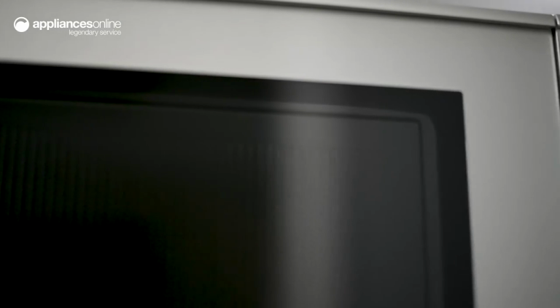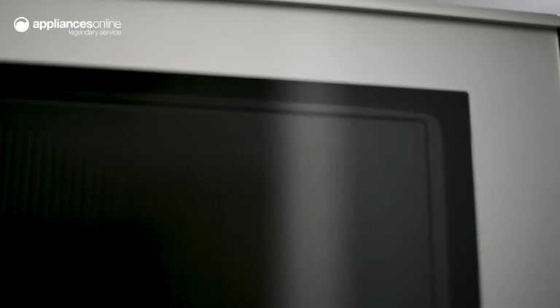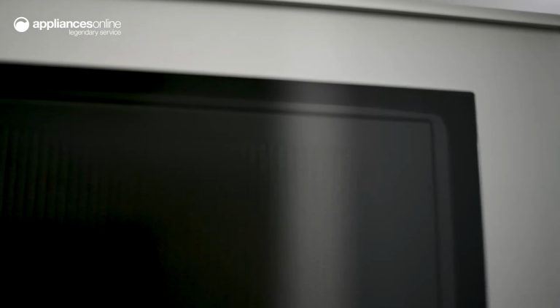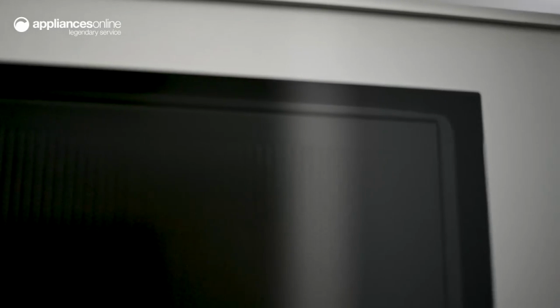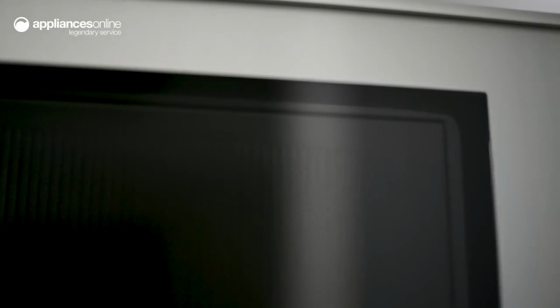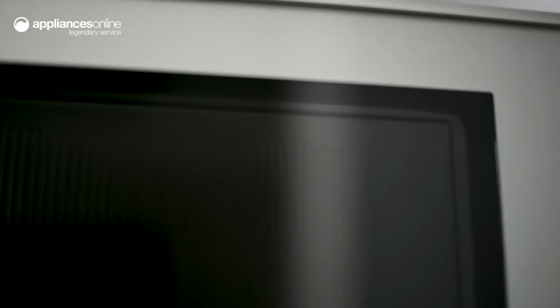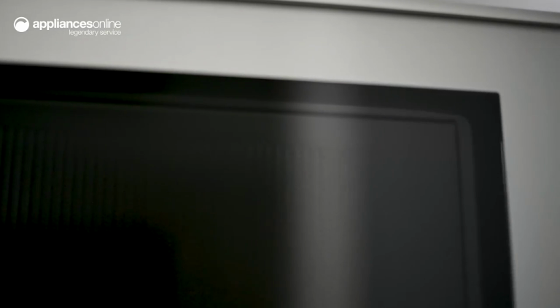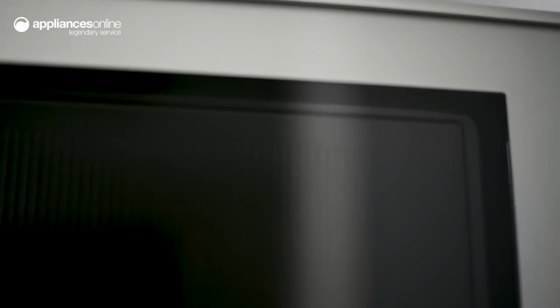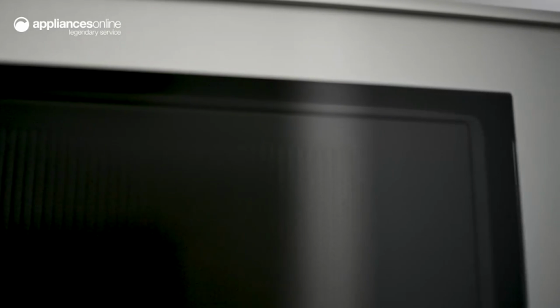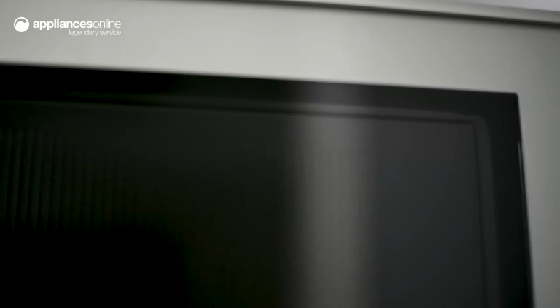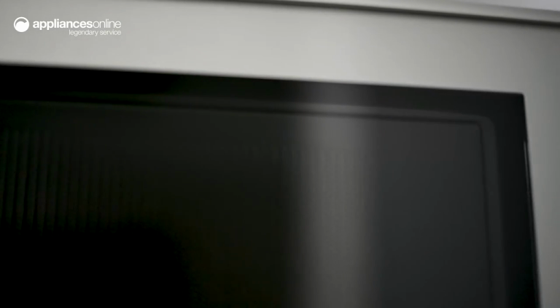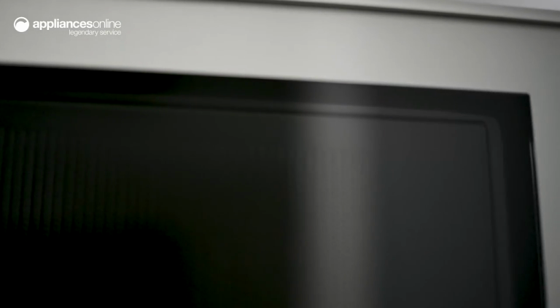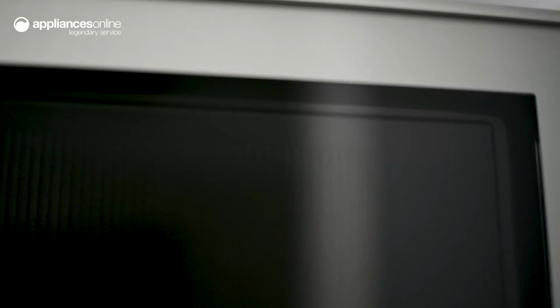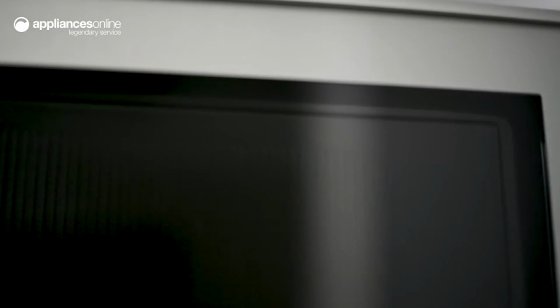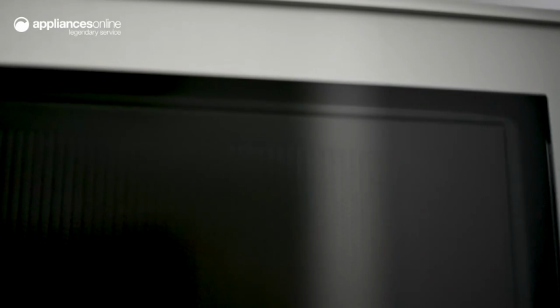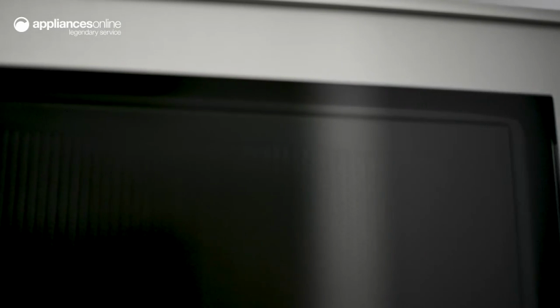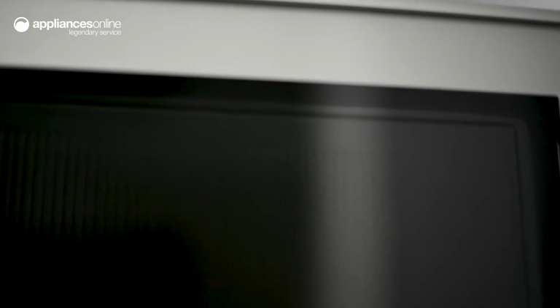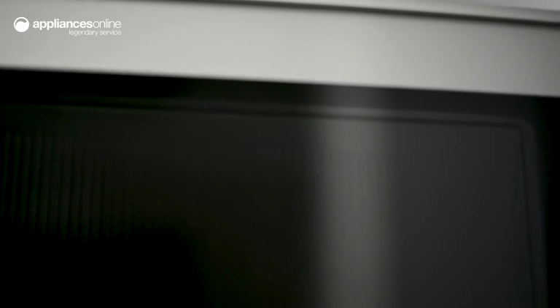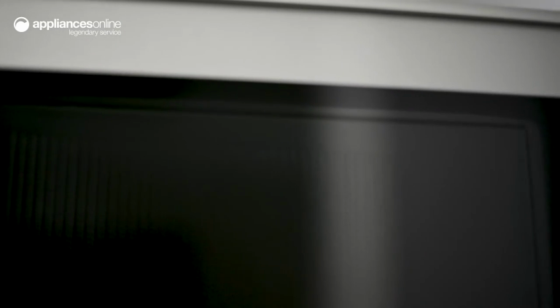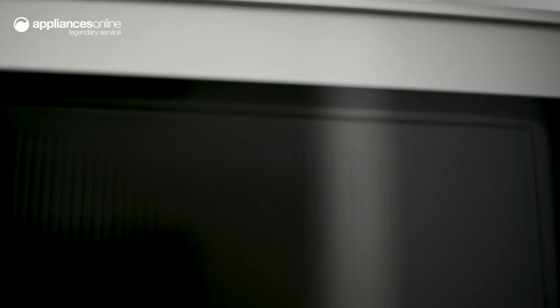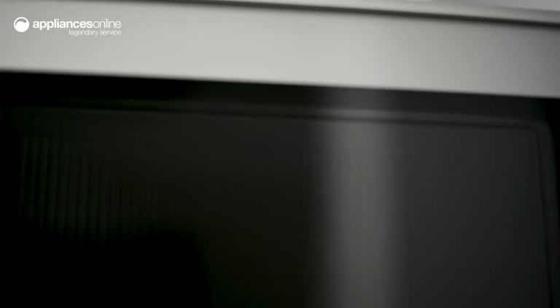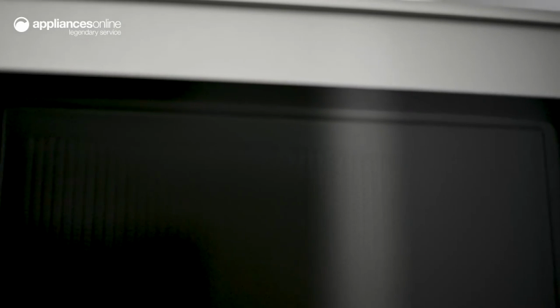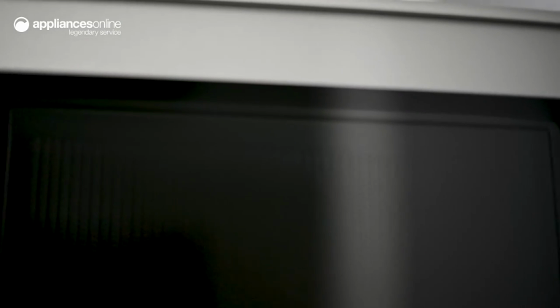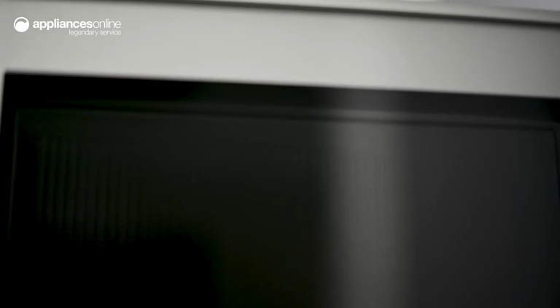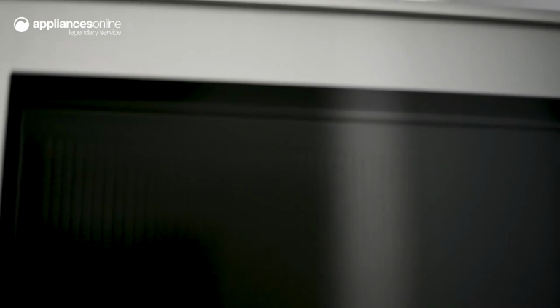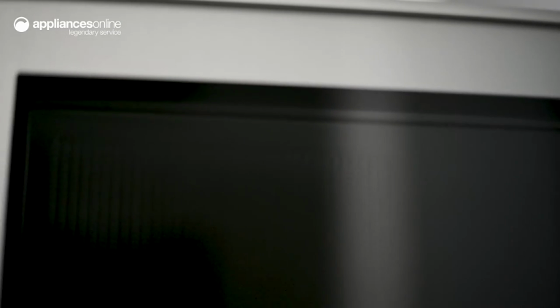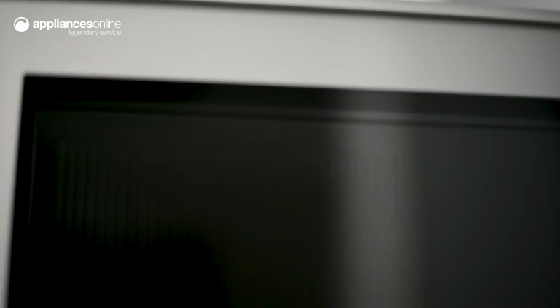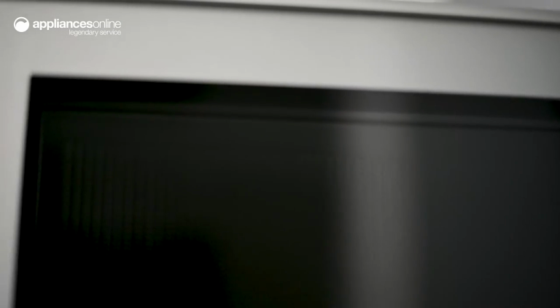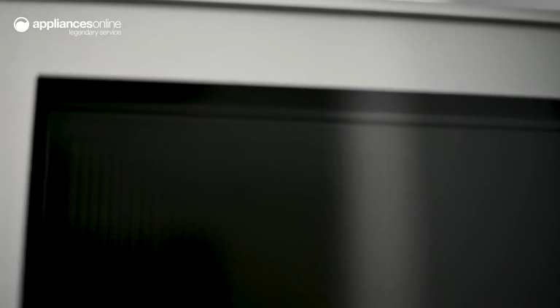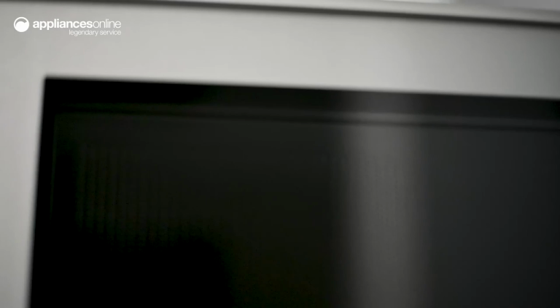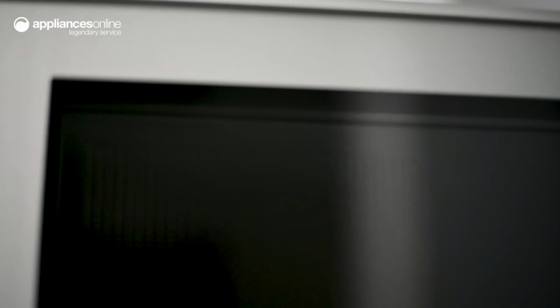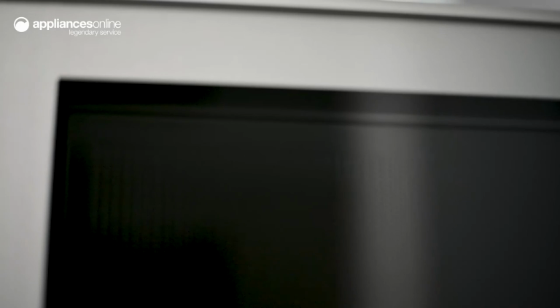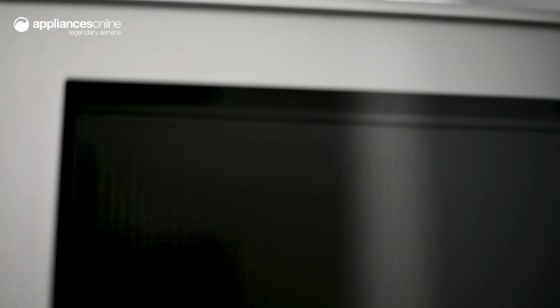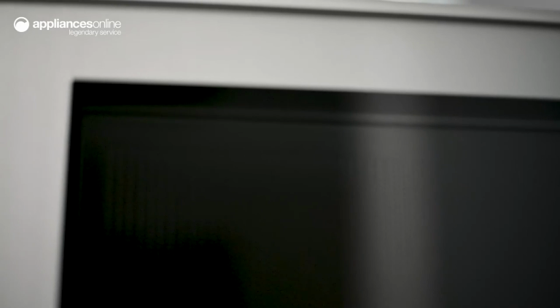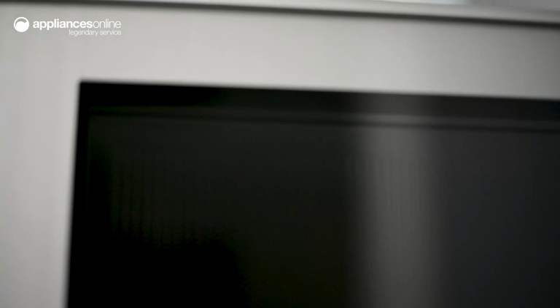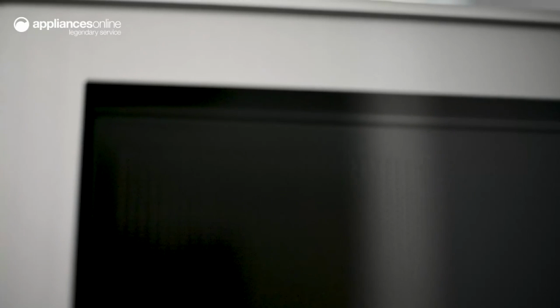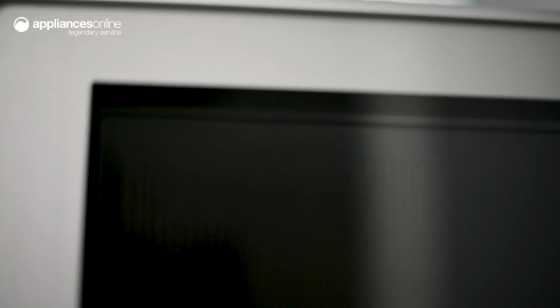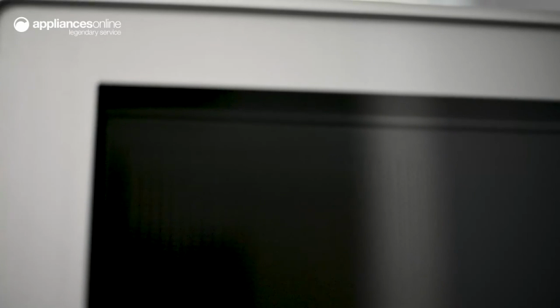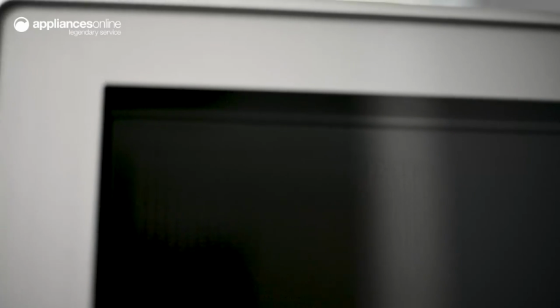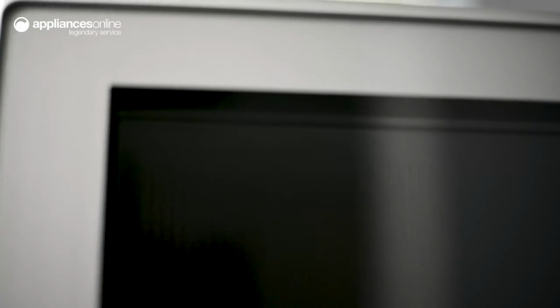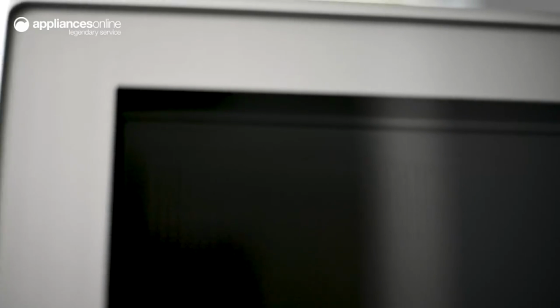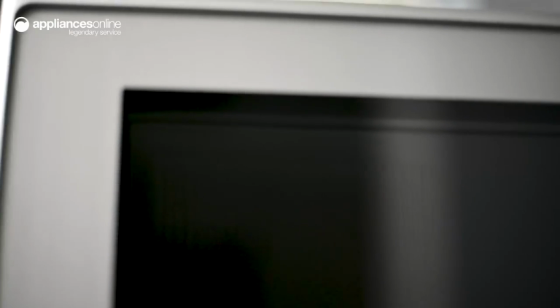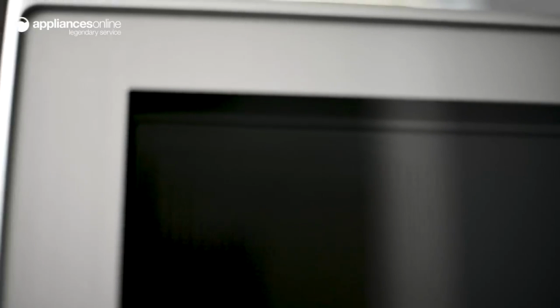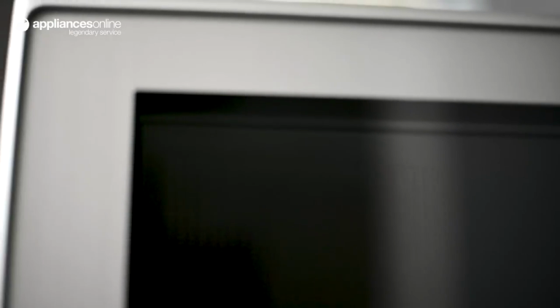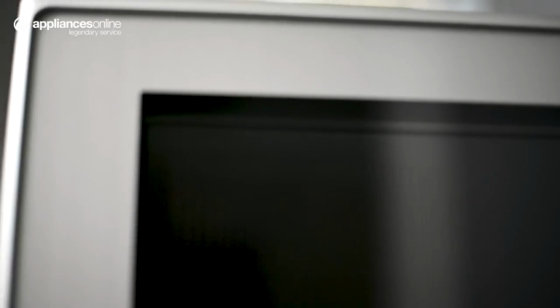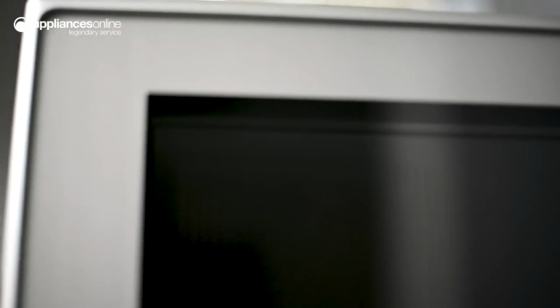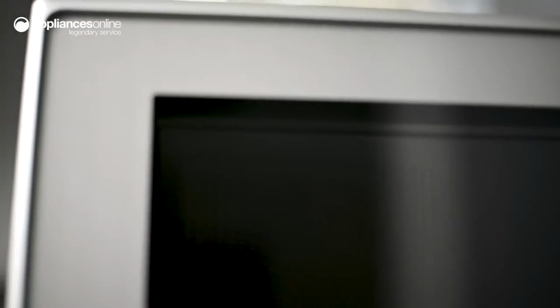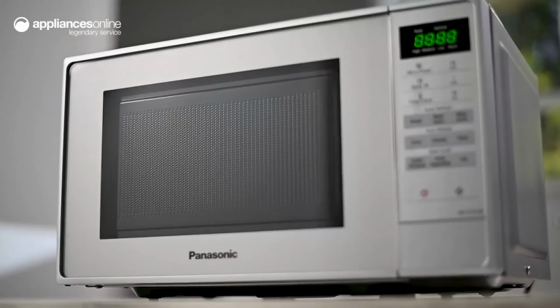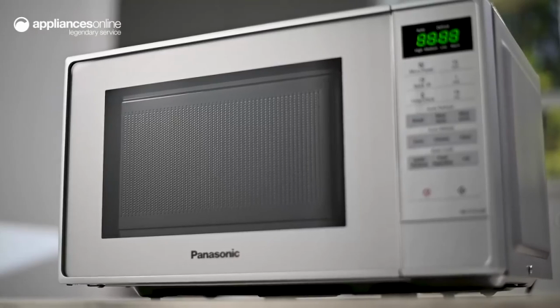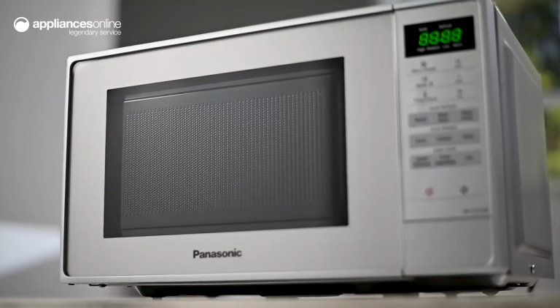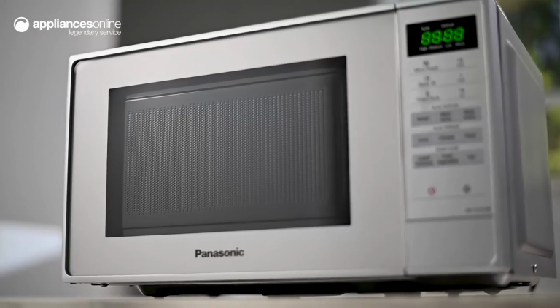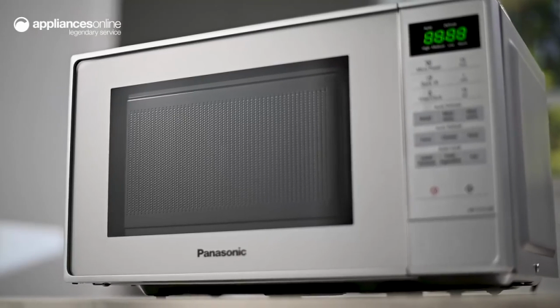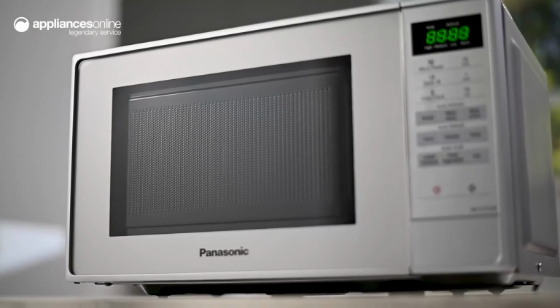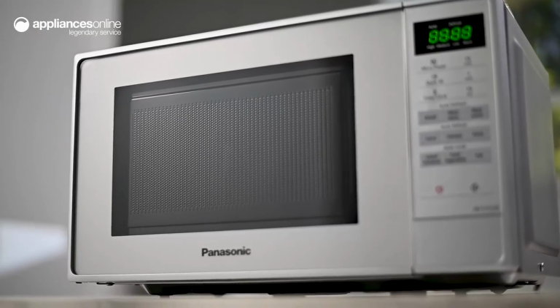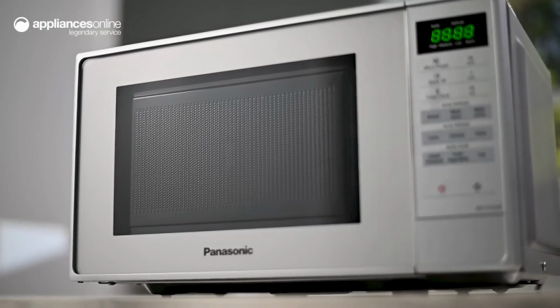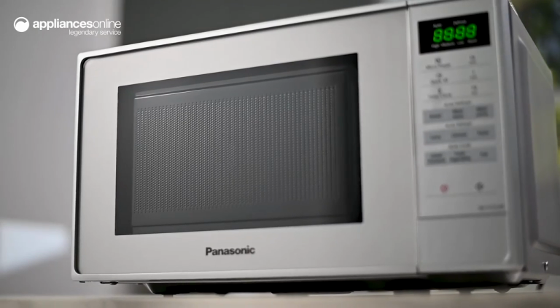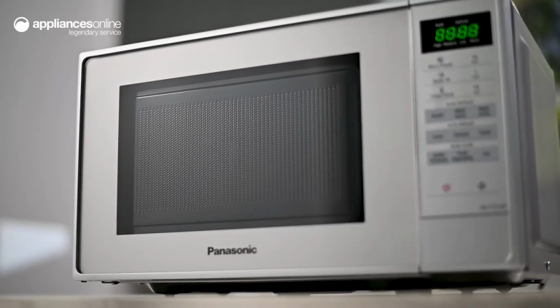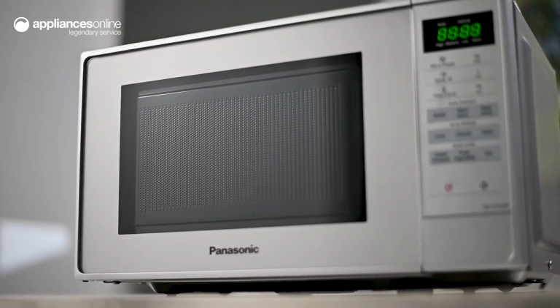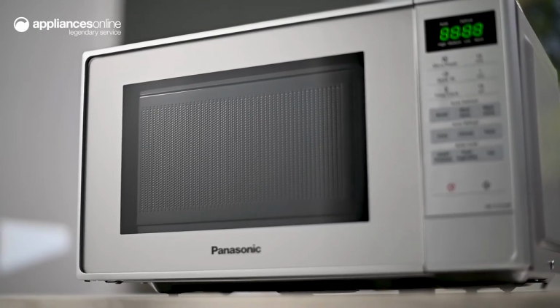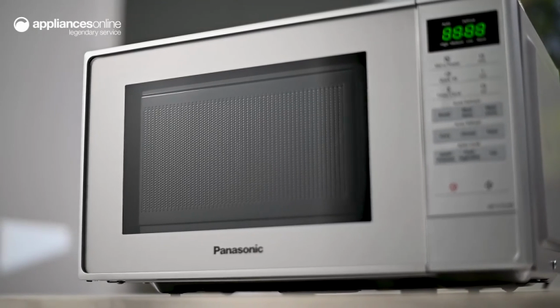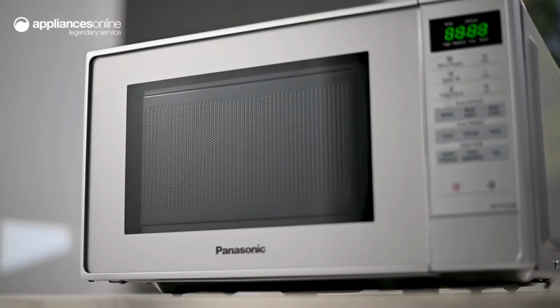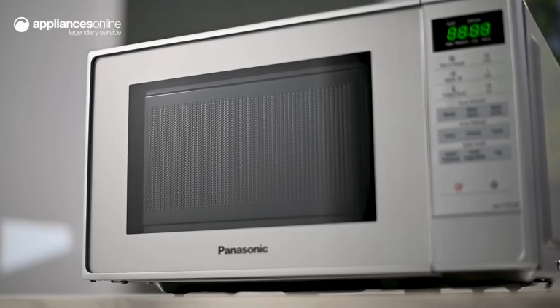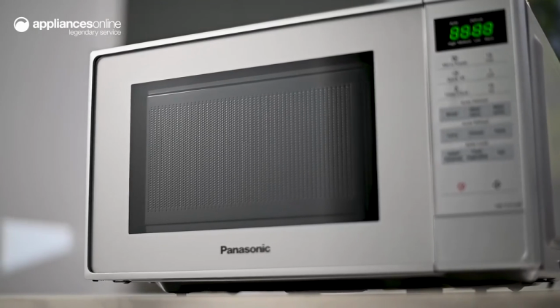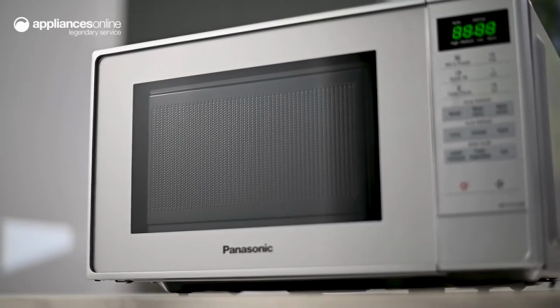Solidly built and authentically functional, this humble easy-to-use microwave by Panasonic is an appliance that you can count on.